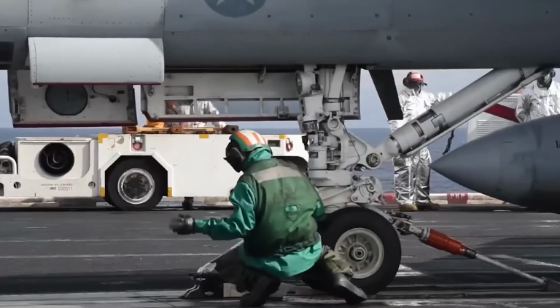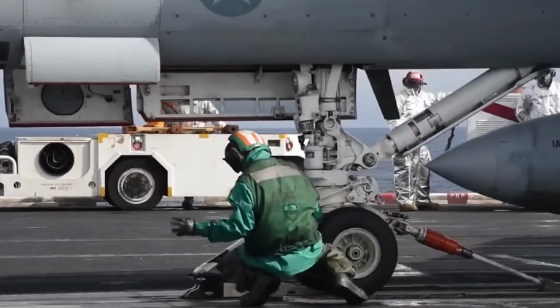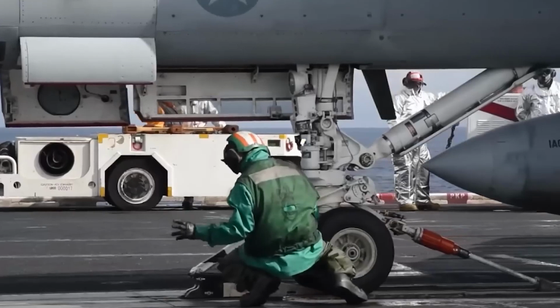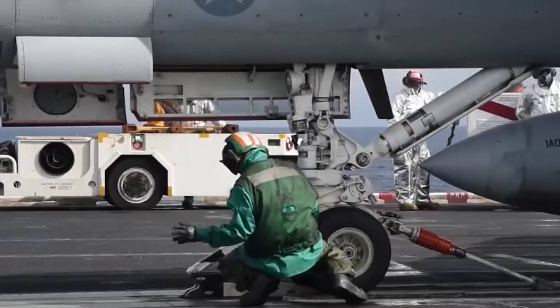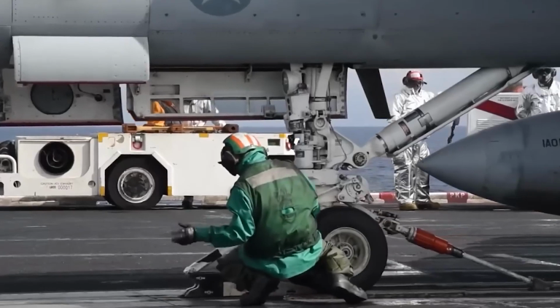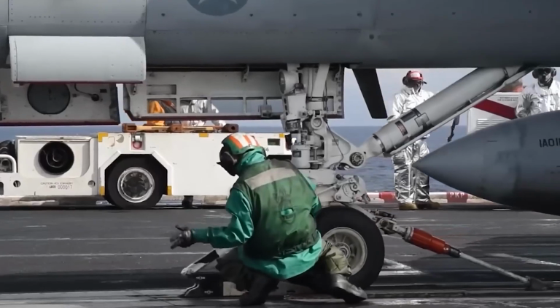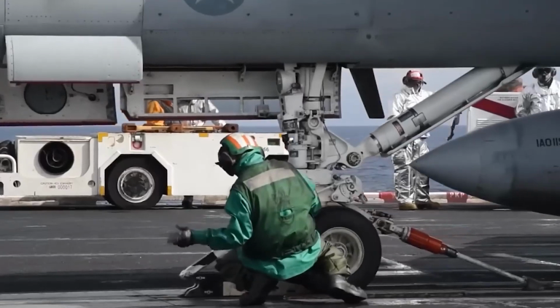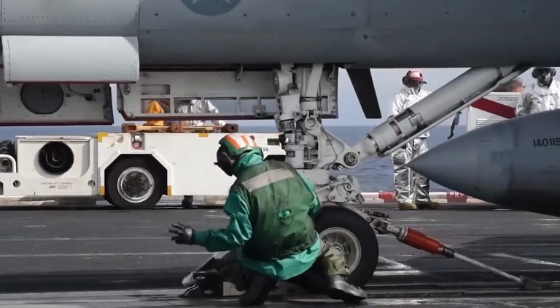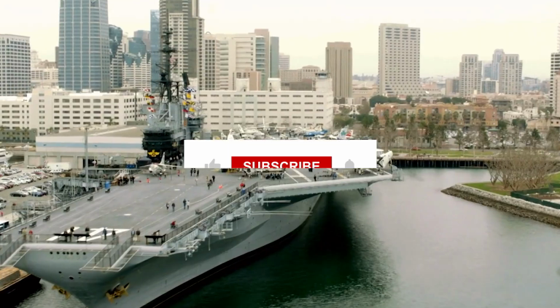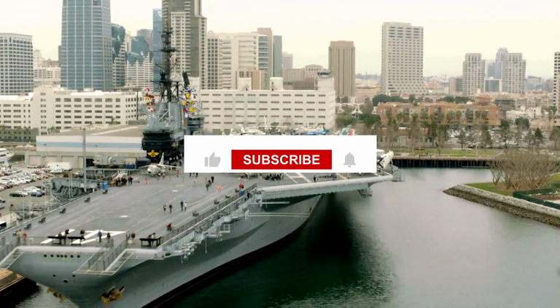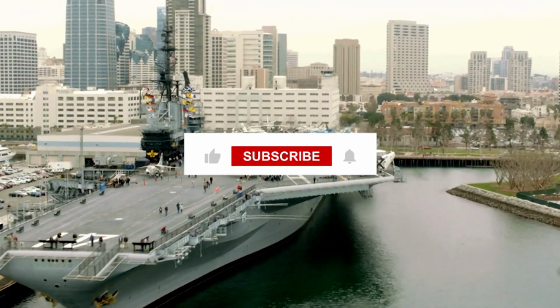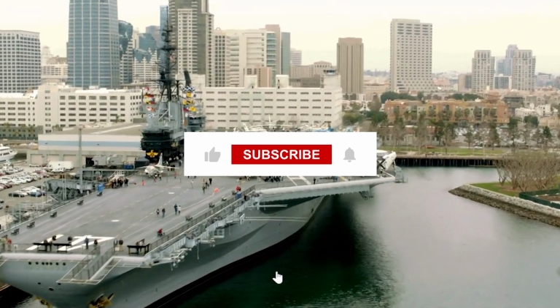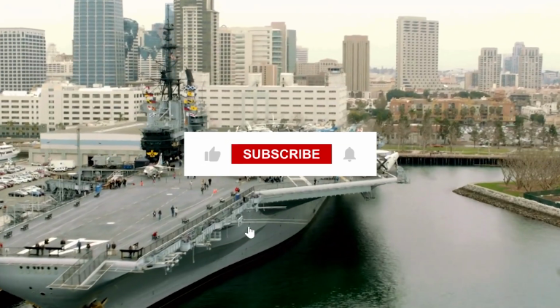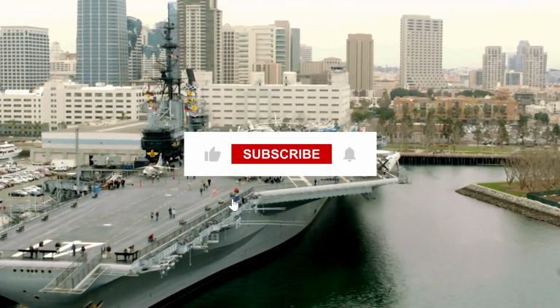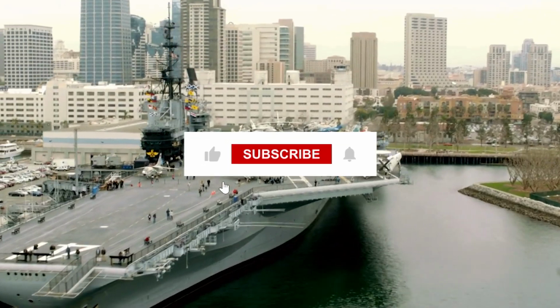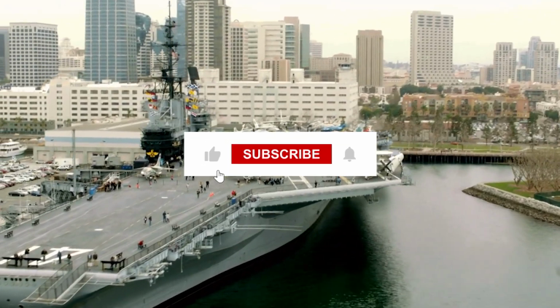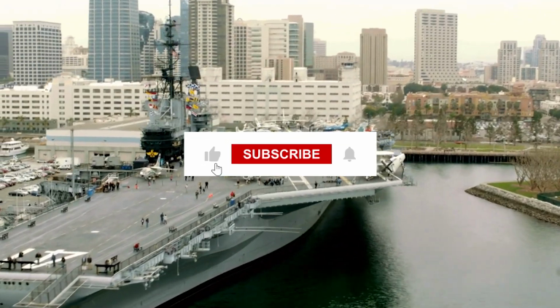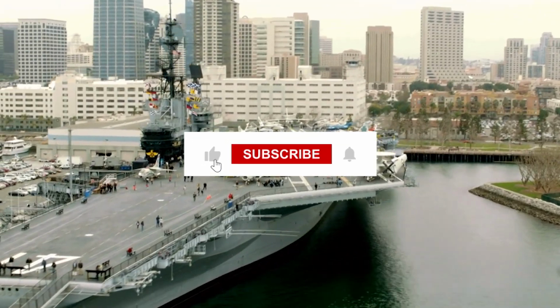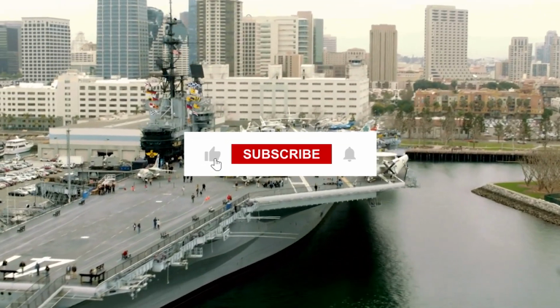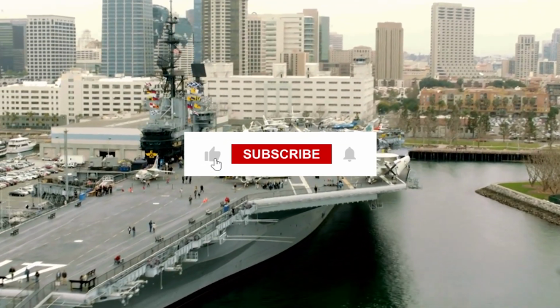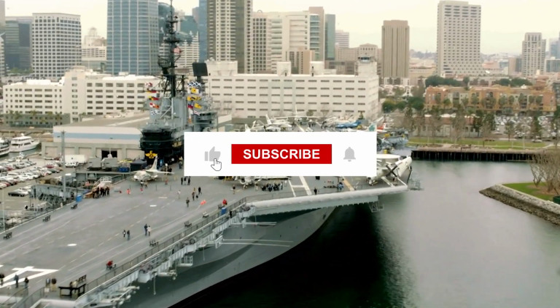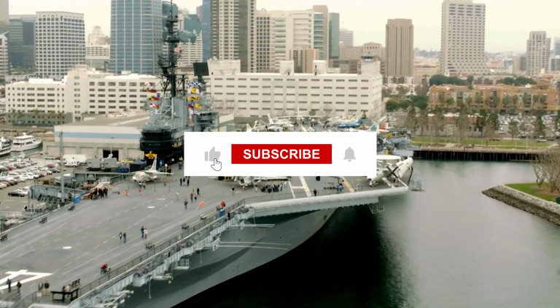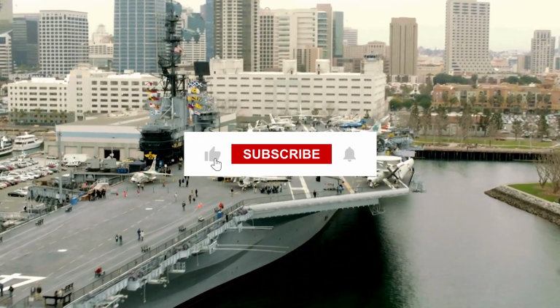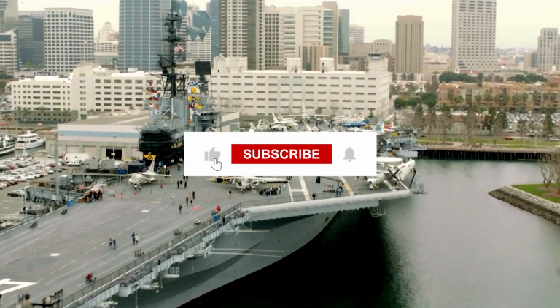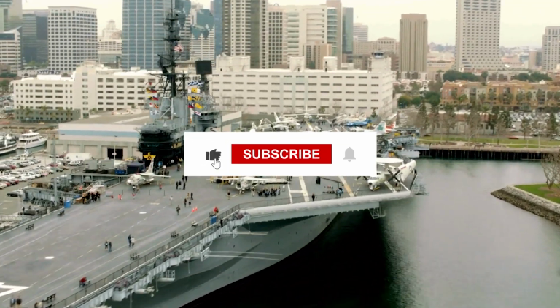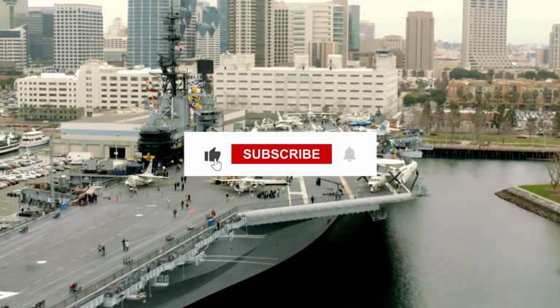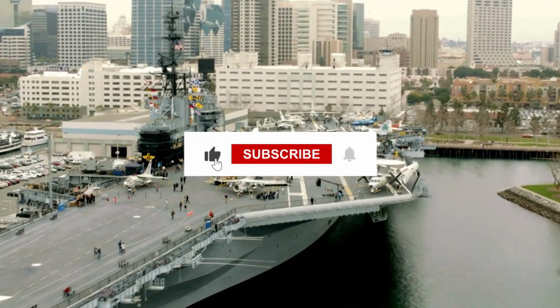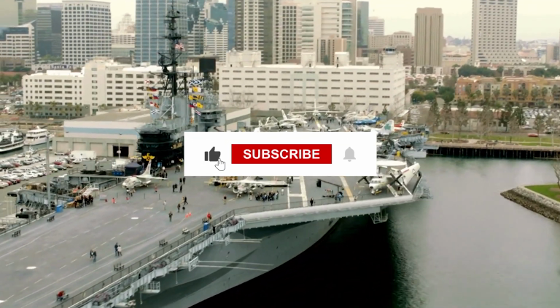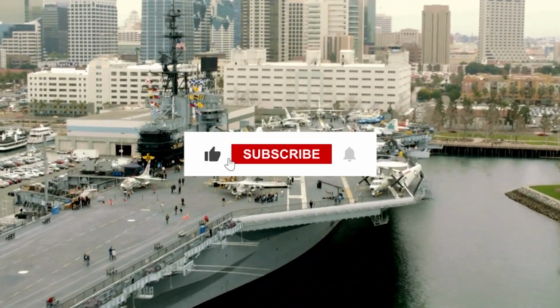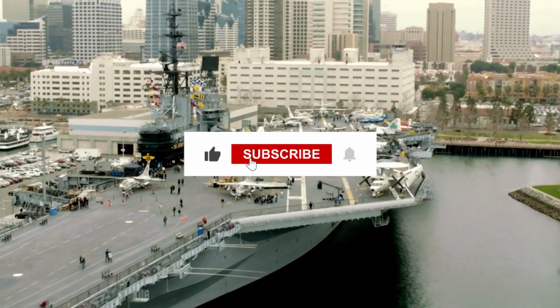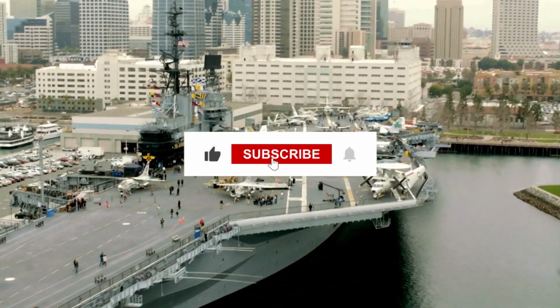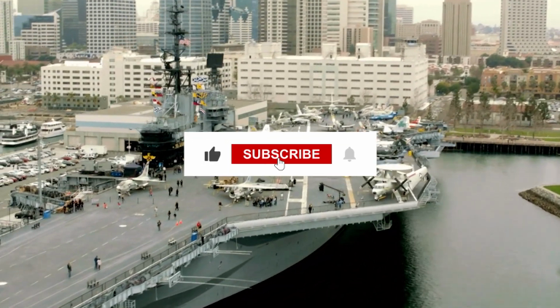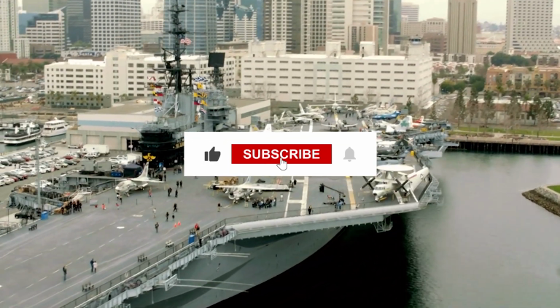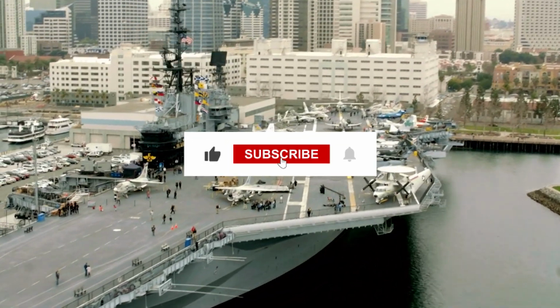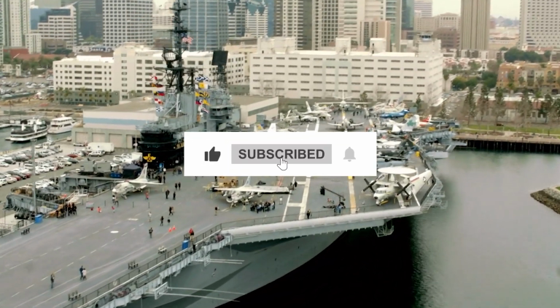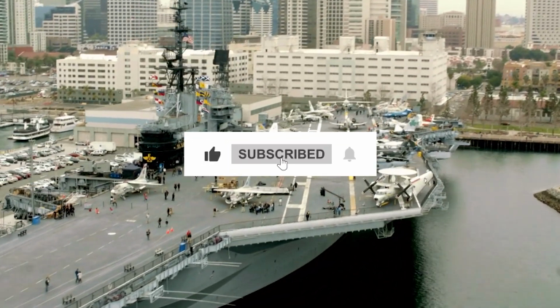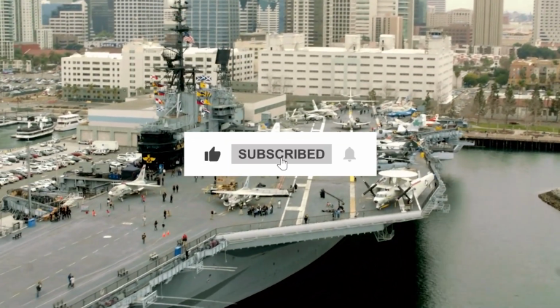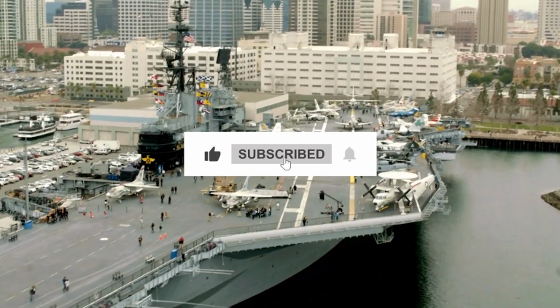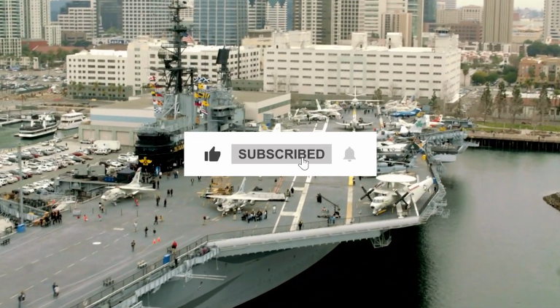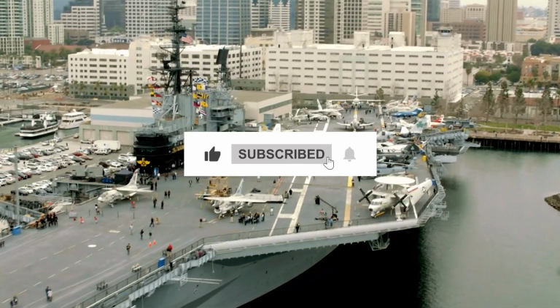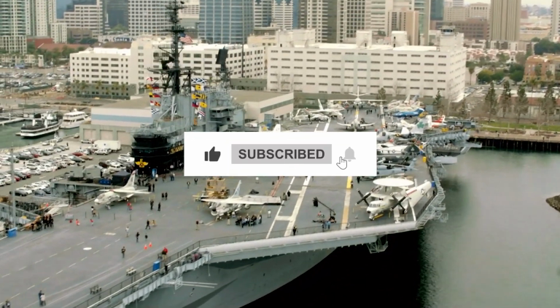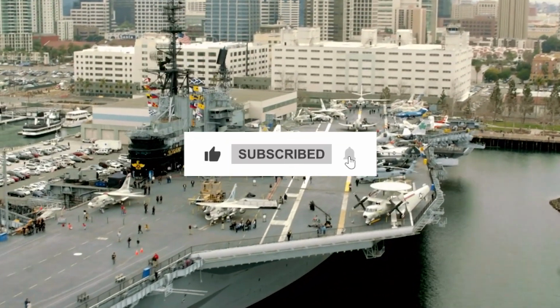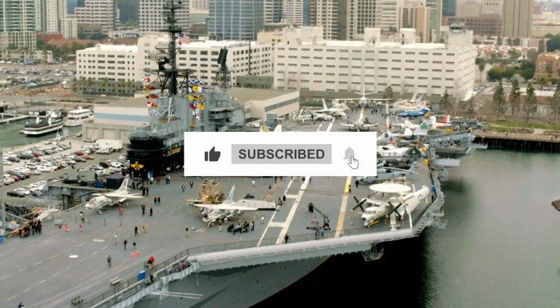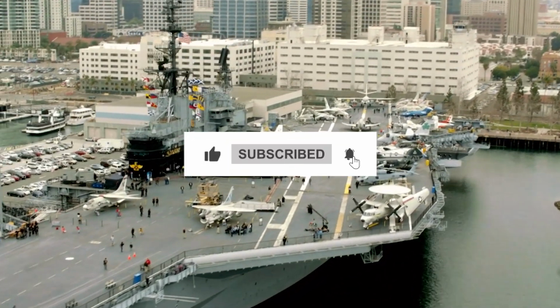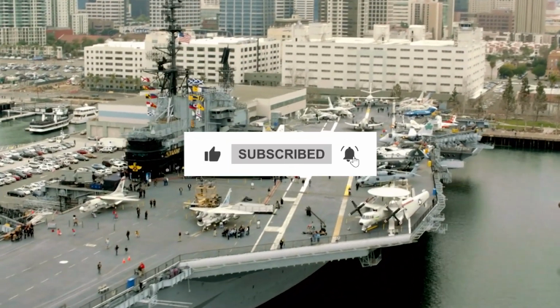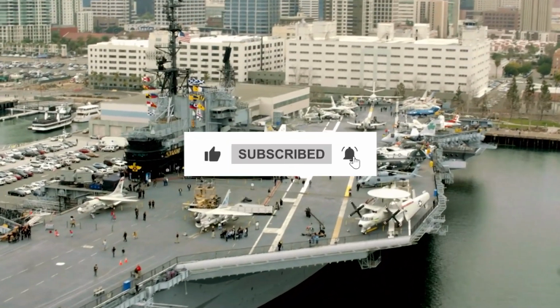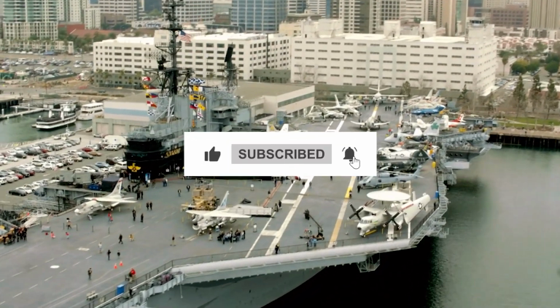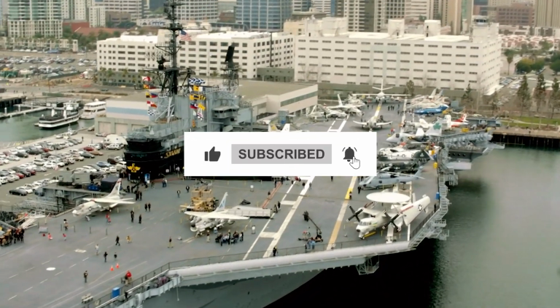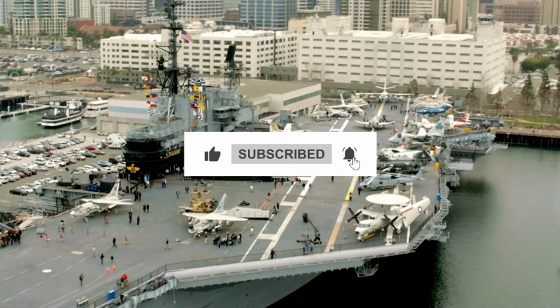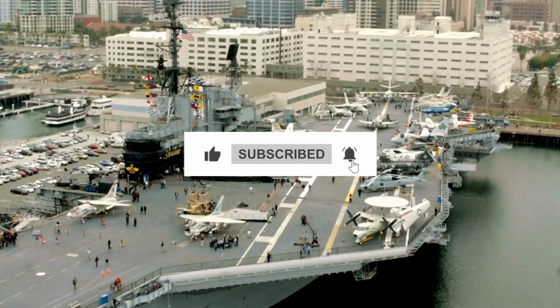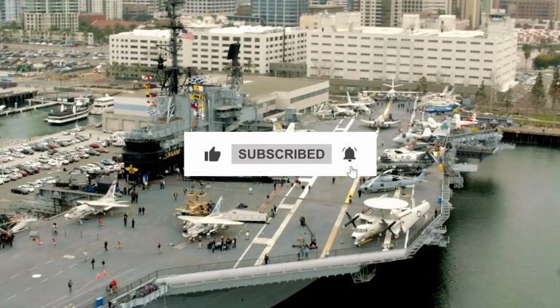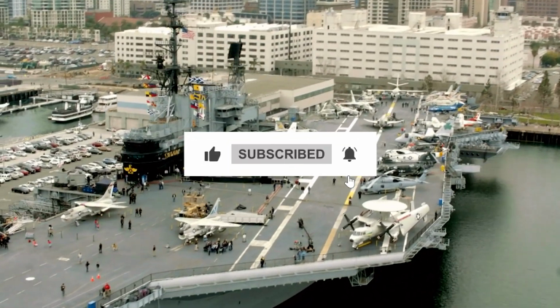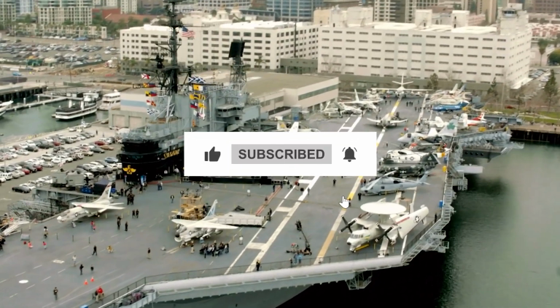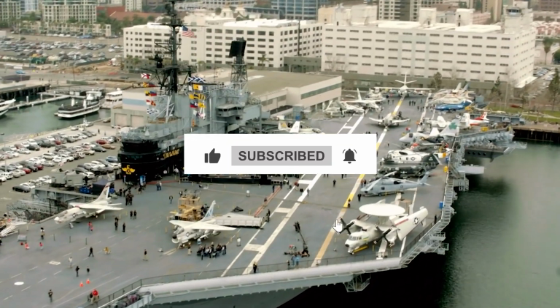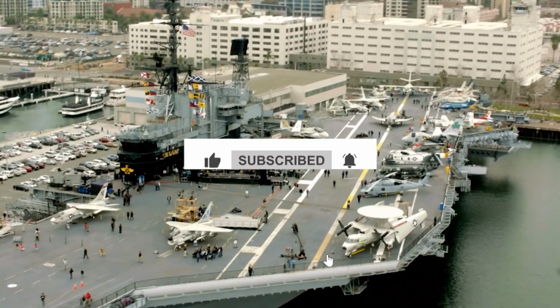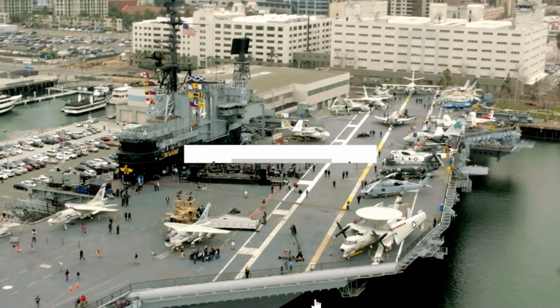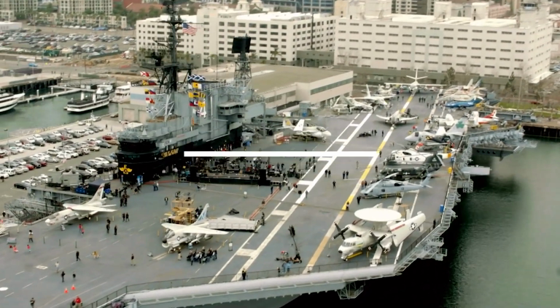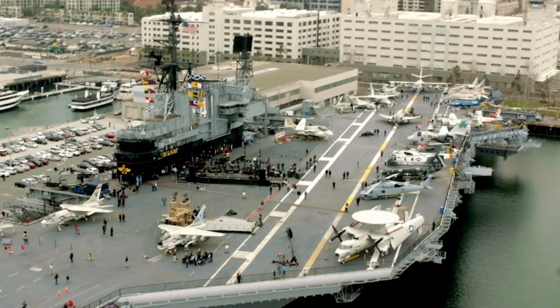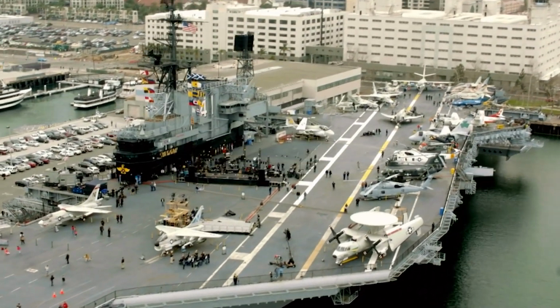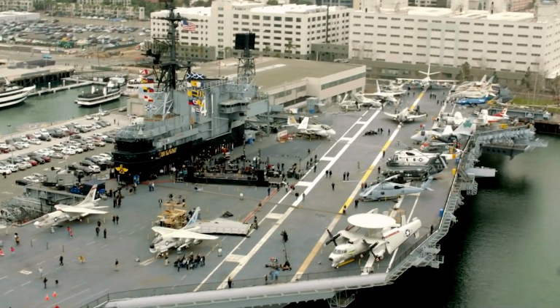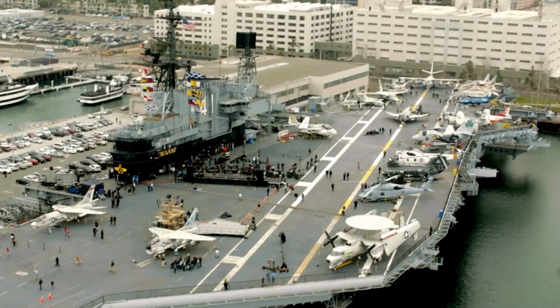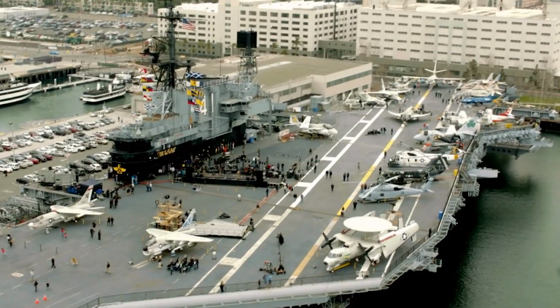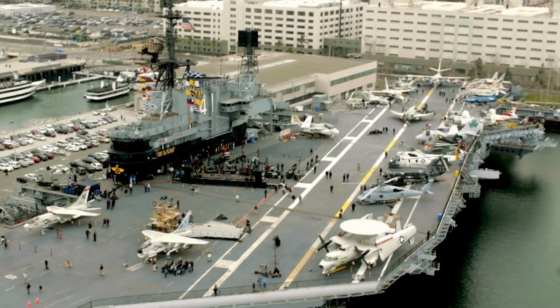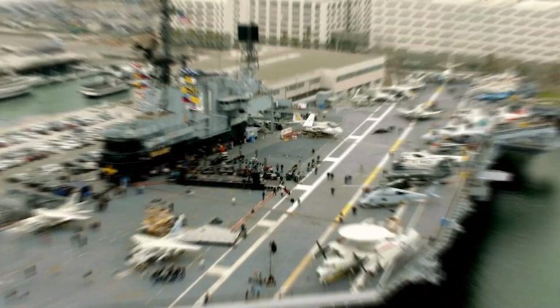Which brings us to the end of today's video. If you enjoyed it, make sure you subscribe to the channel and like the video. Thanks for watching — we'll see you next time.